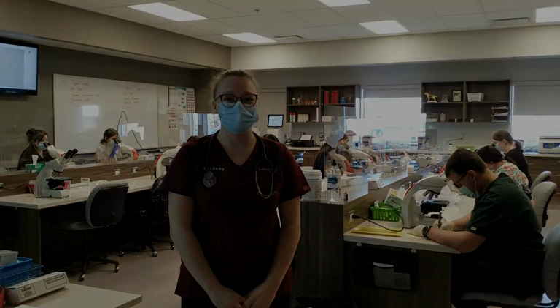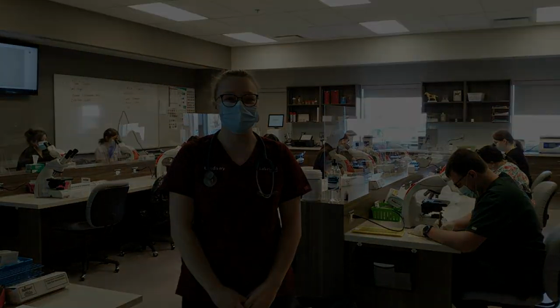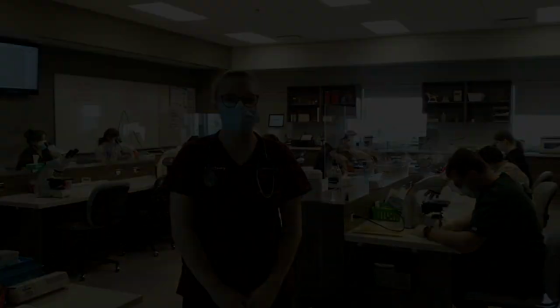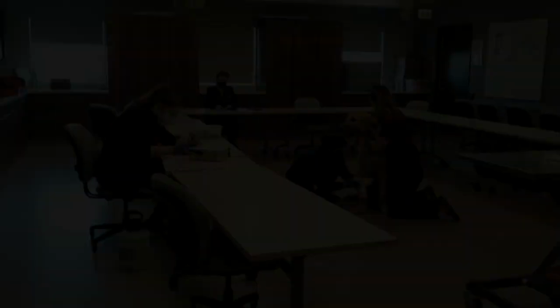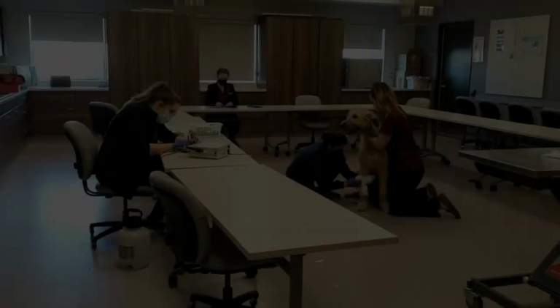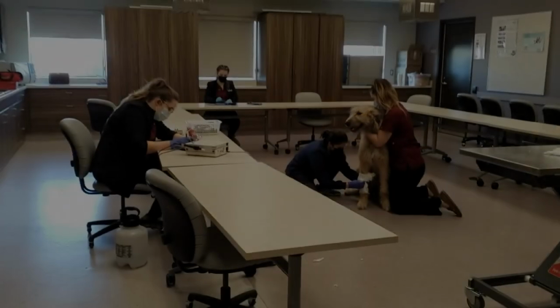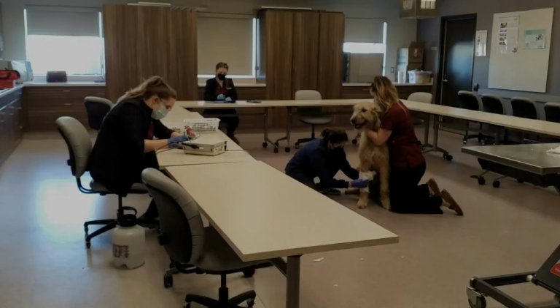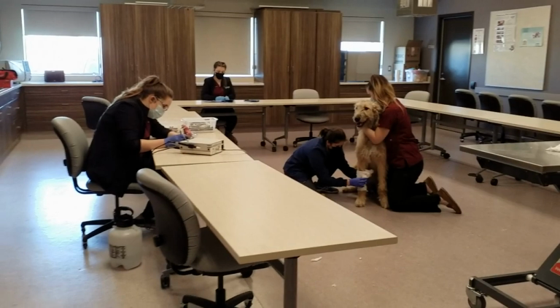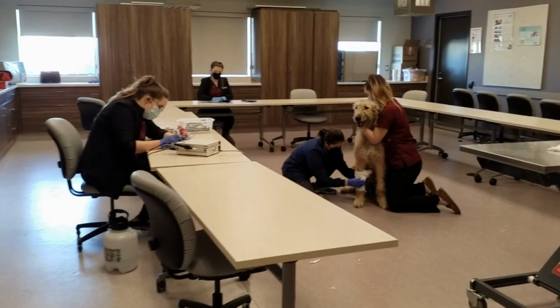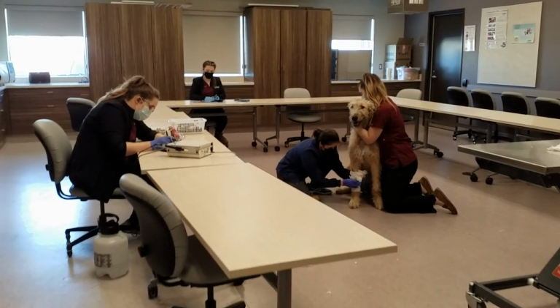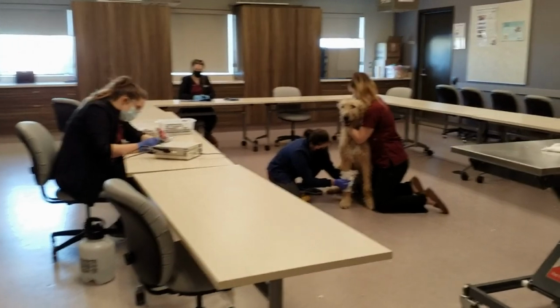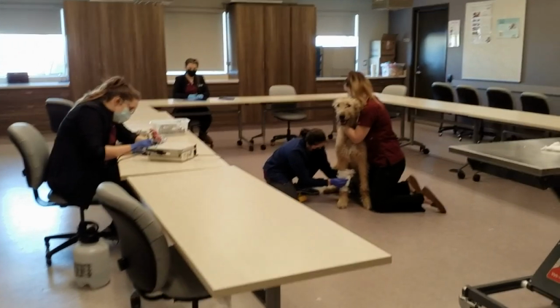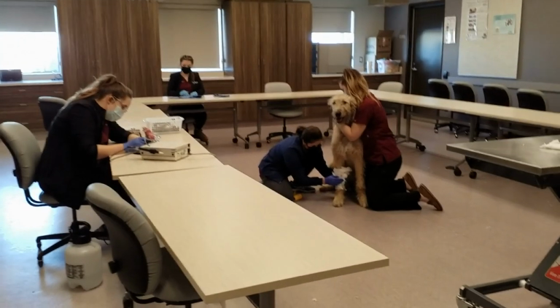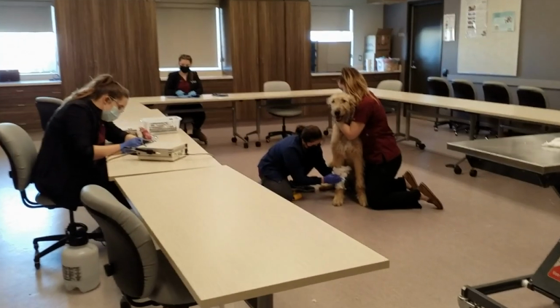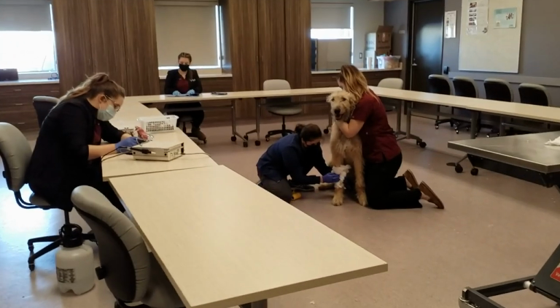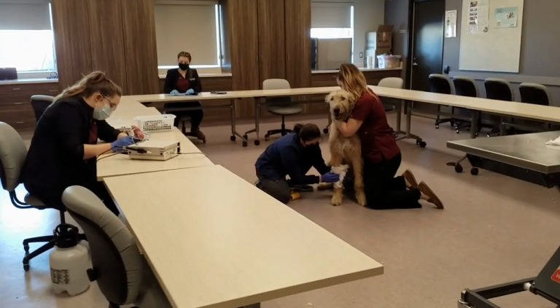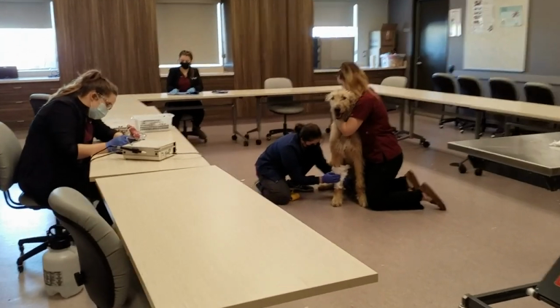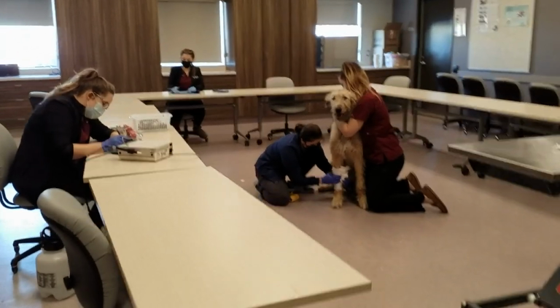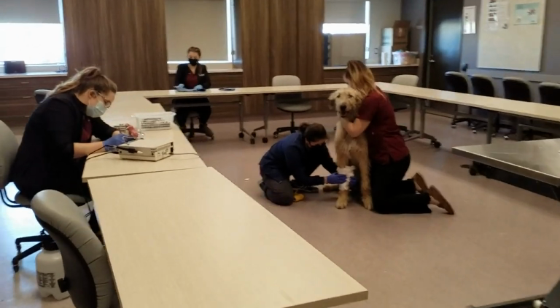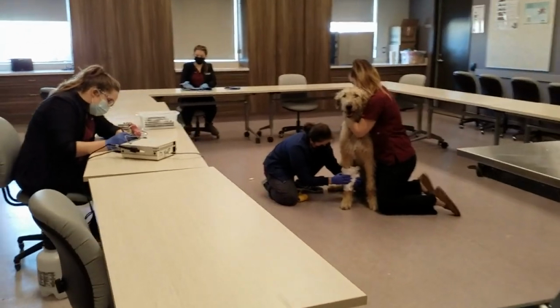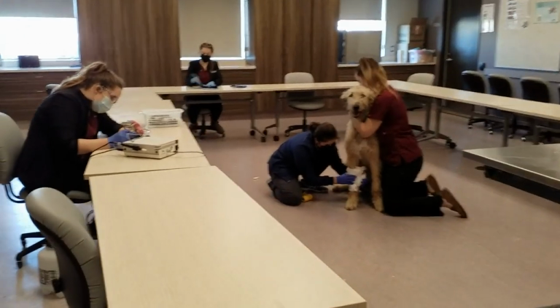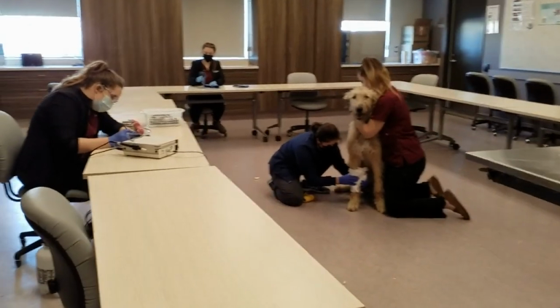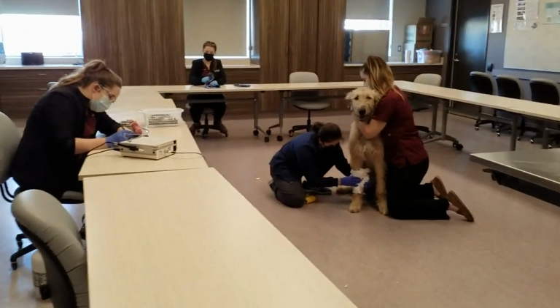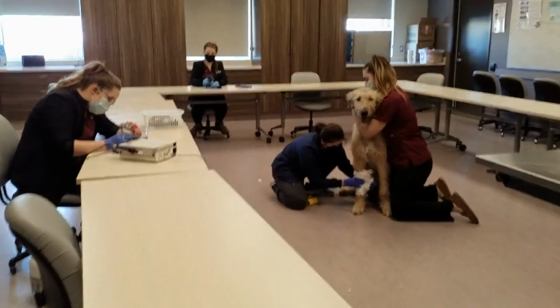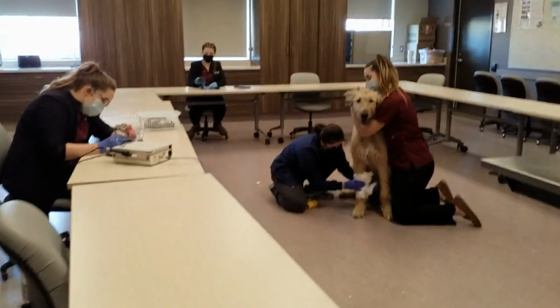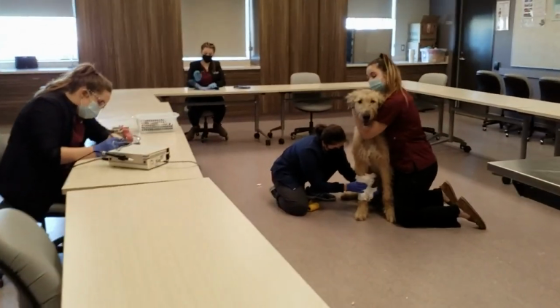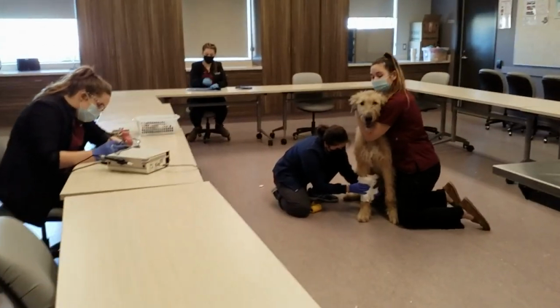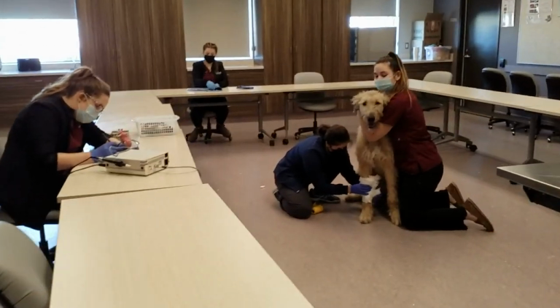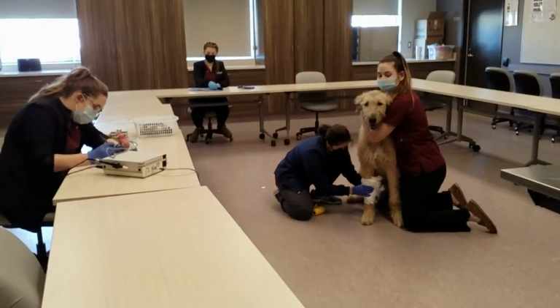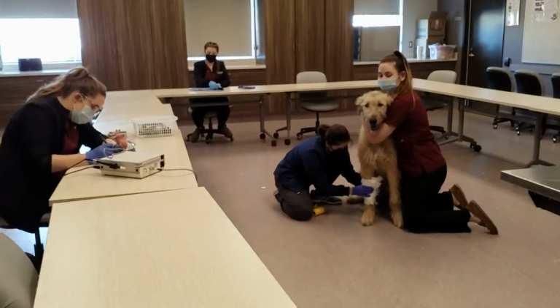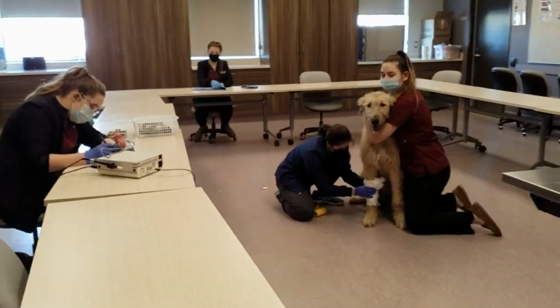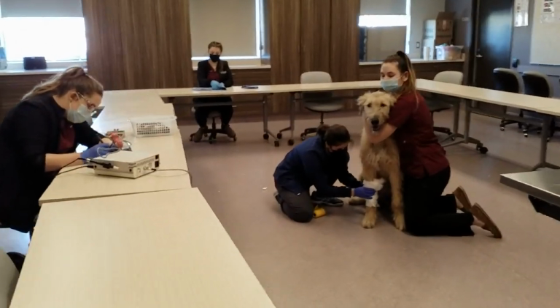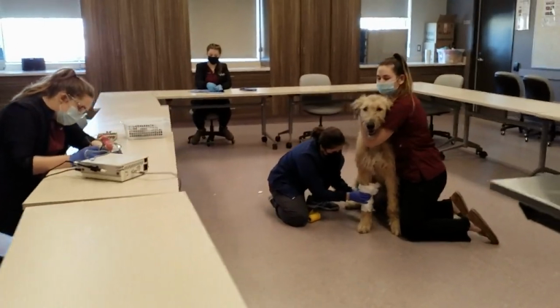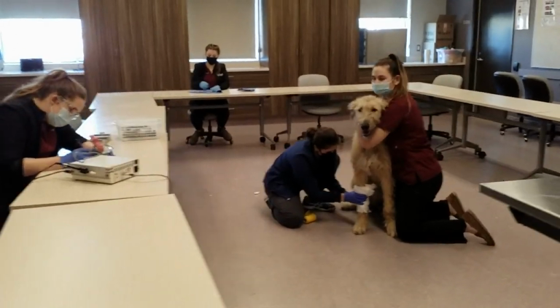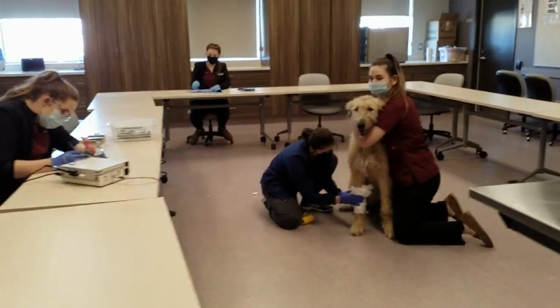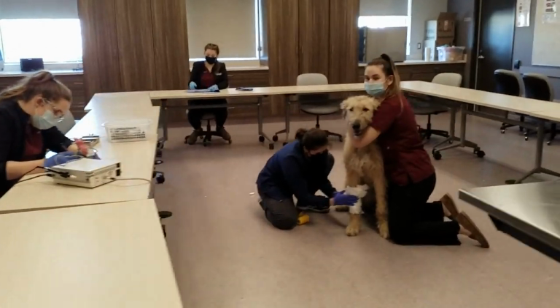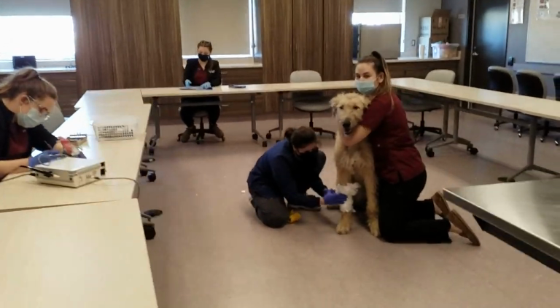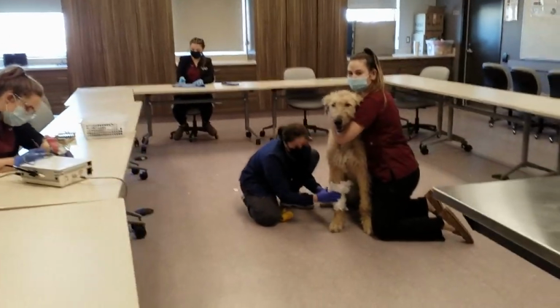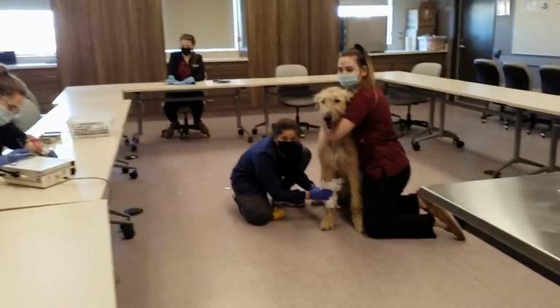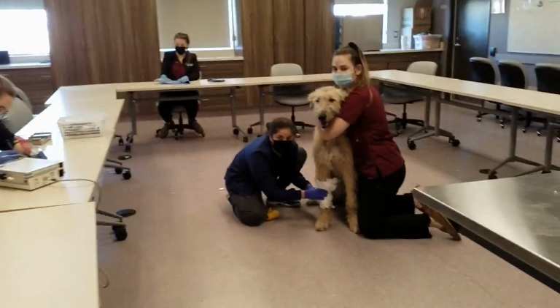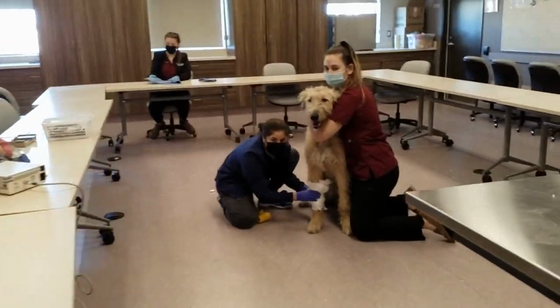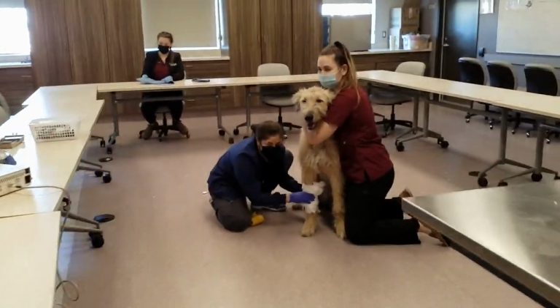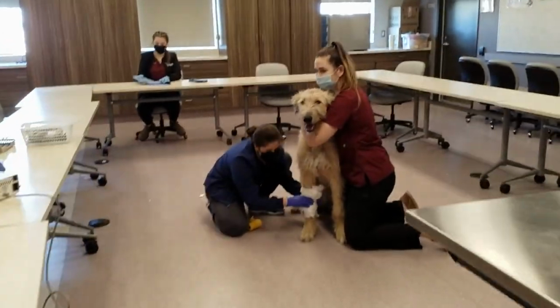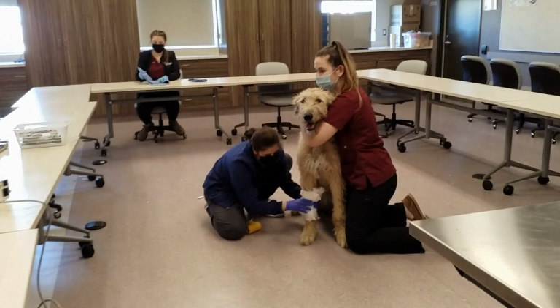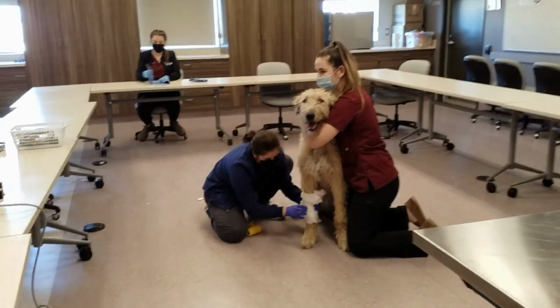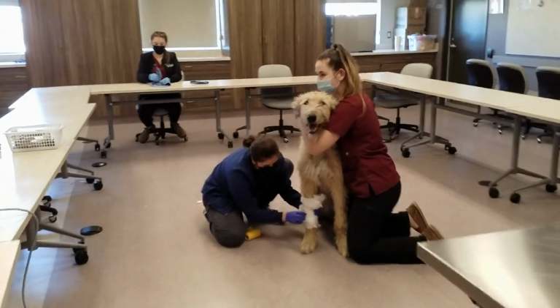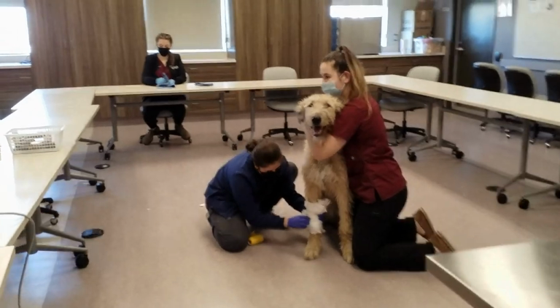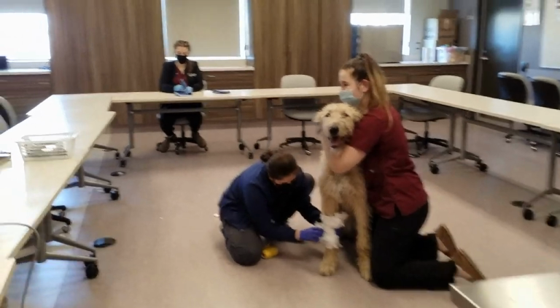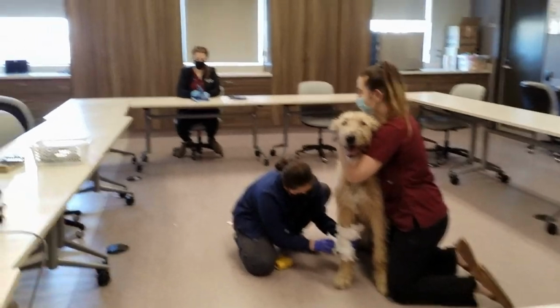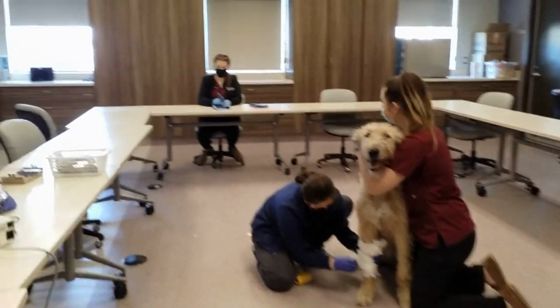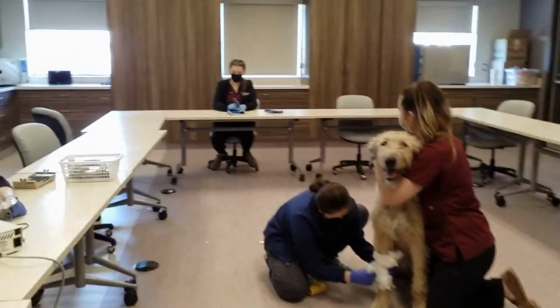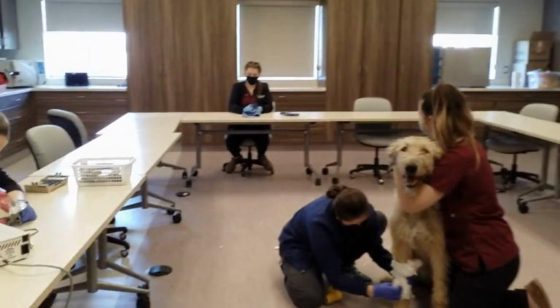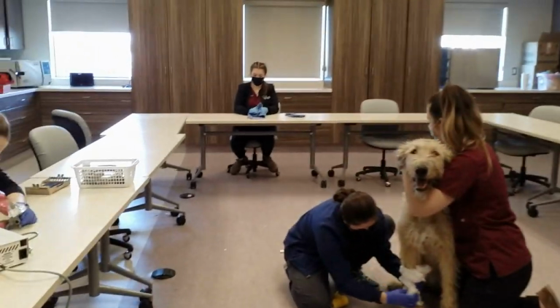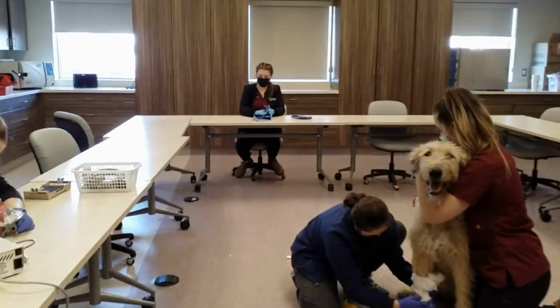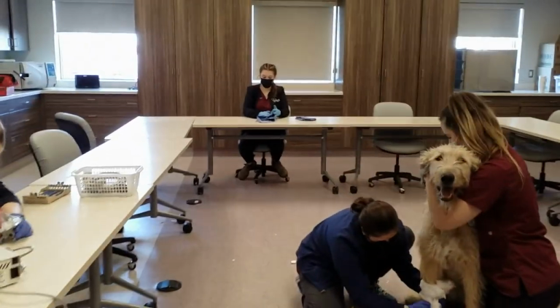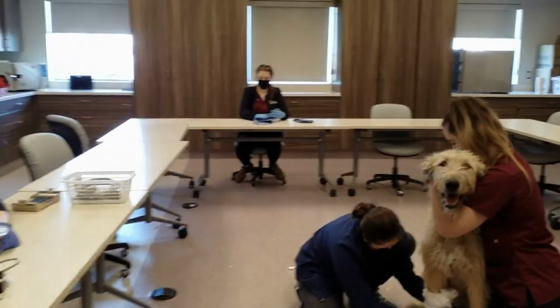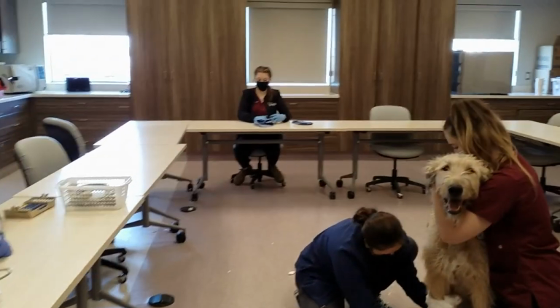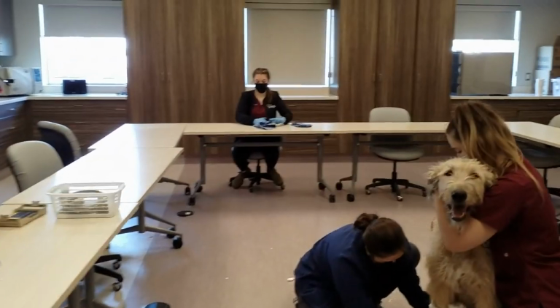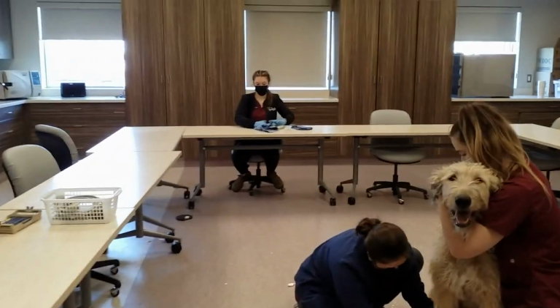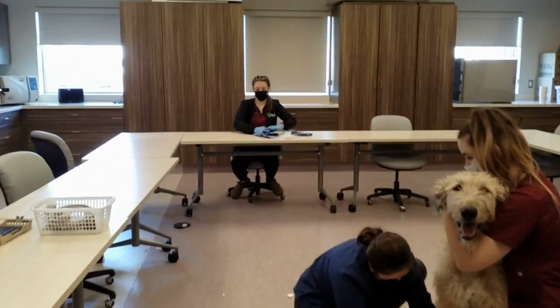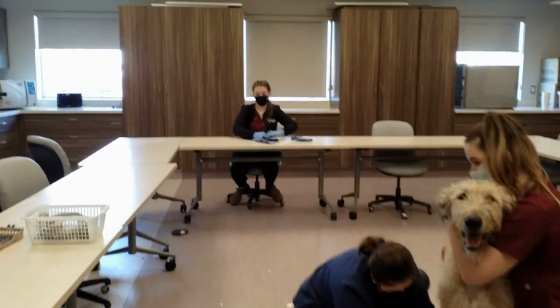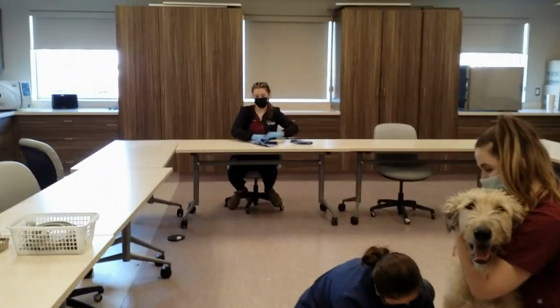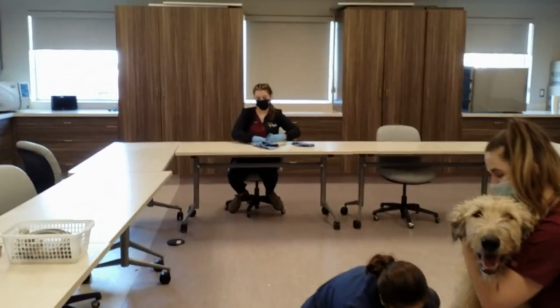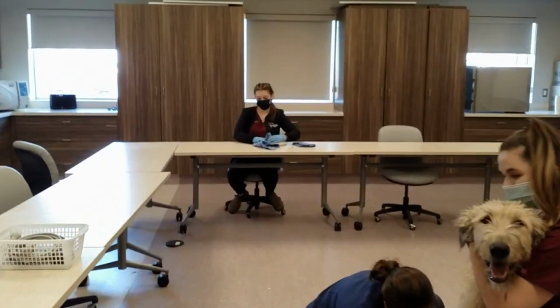This is the multi-purpose lab room, so we use this for dental prophy cleaning, bandaging labs, and wrapping surgical packs.